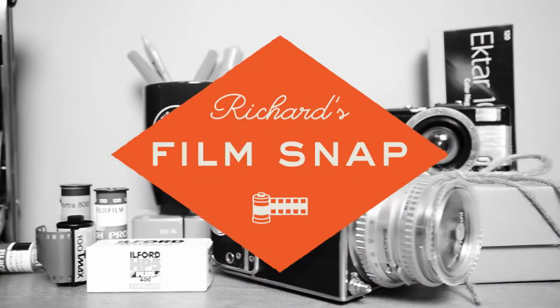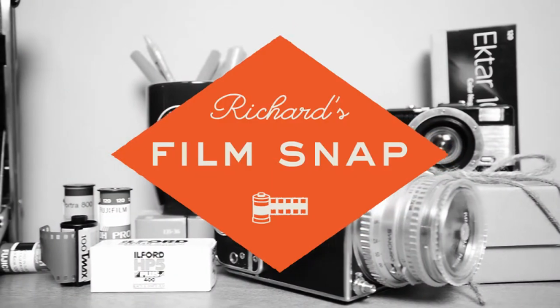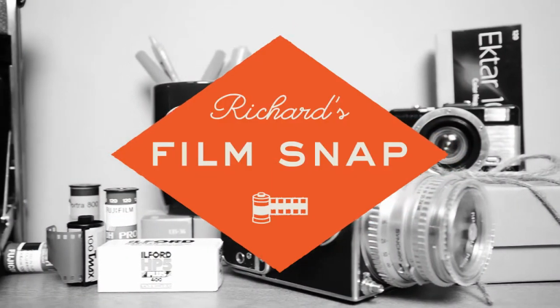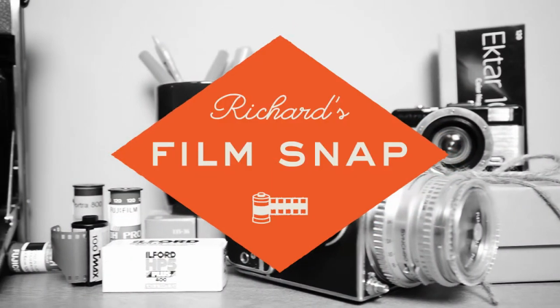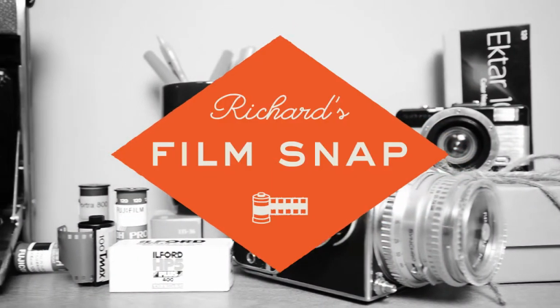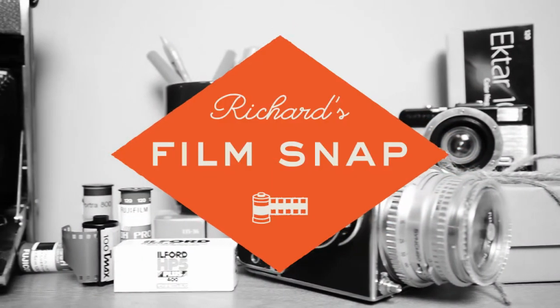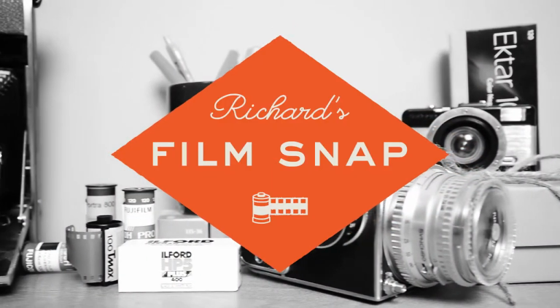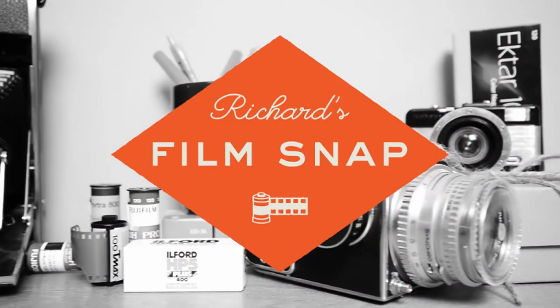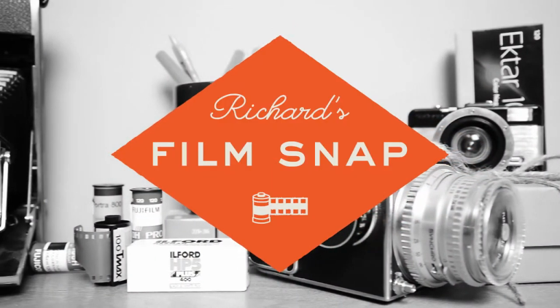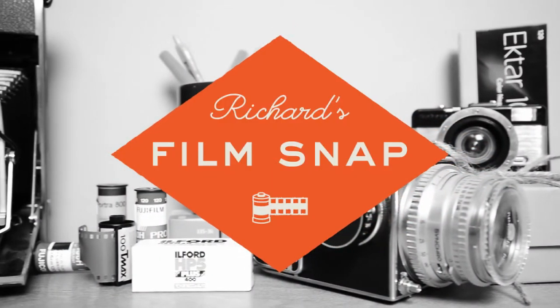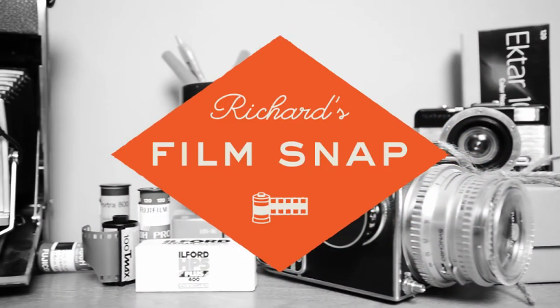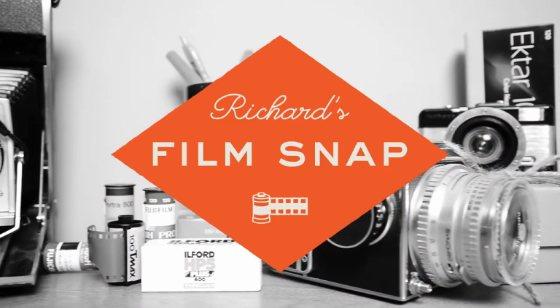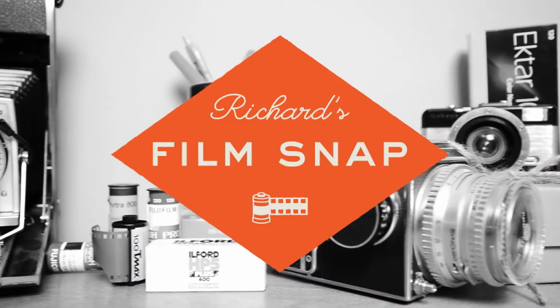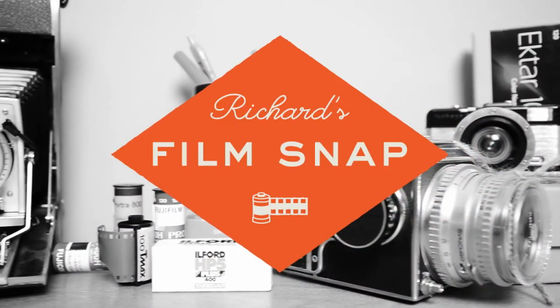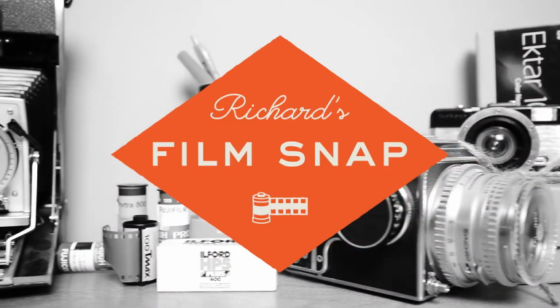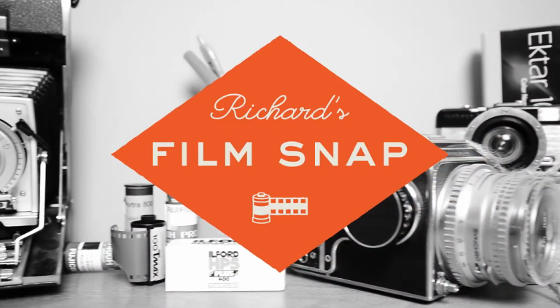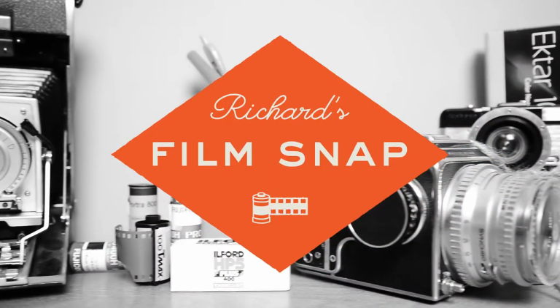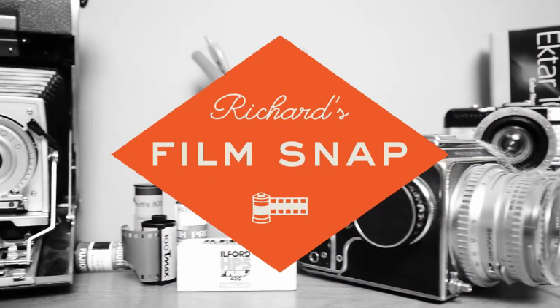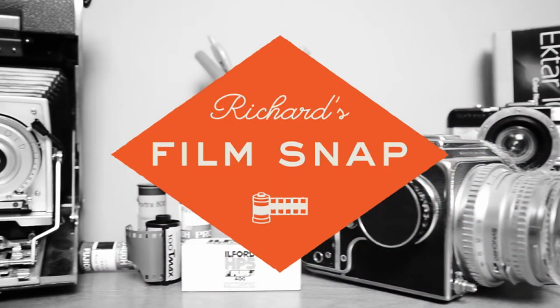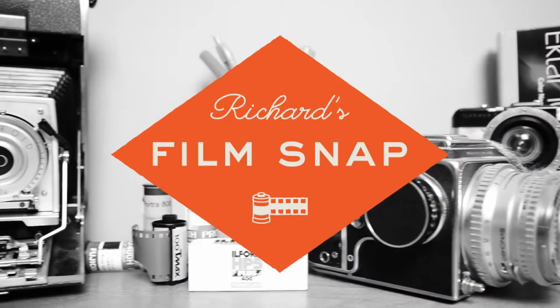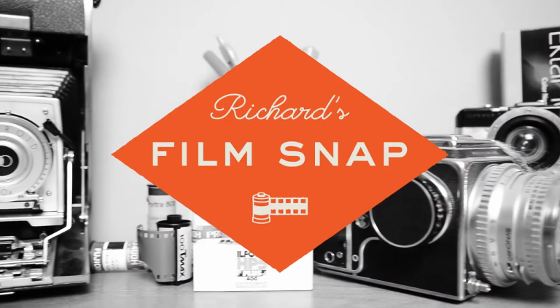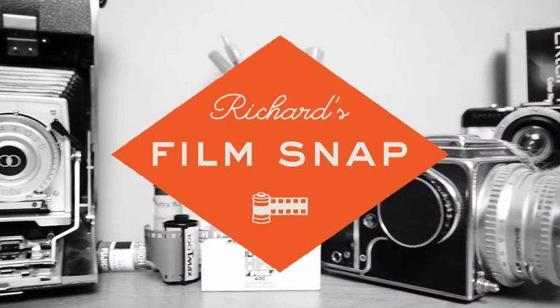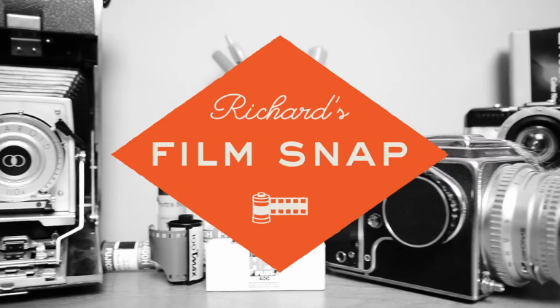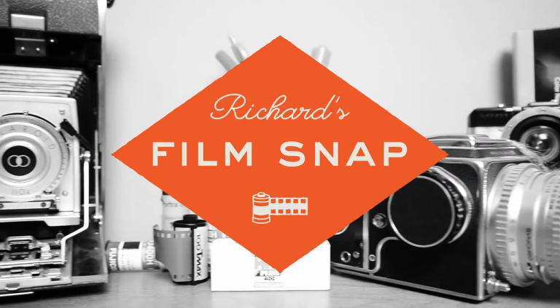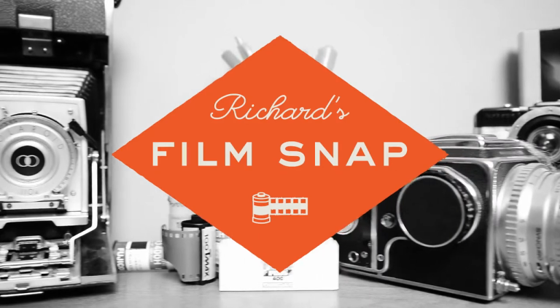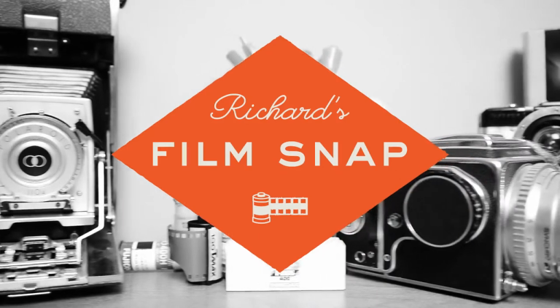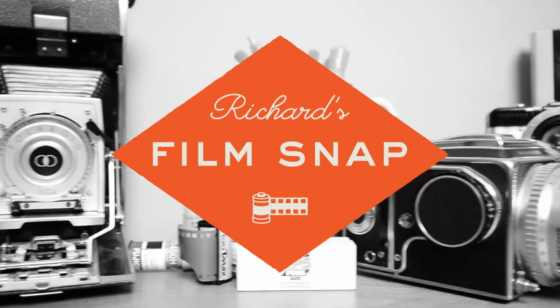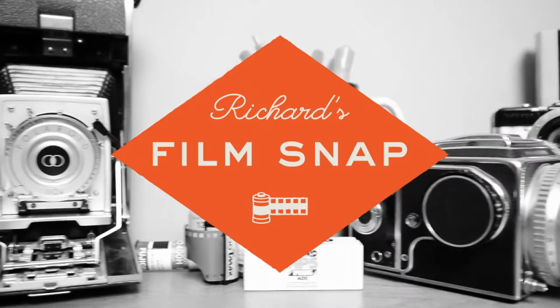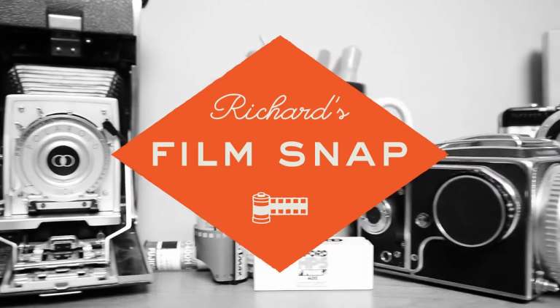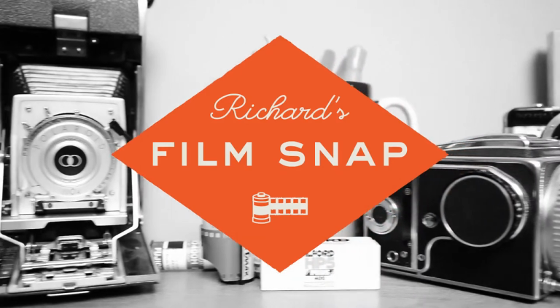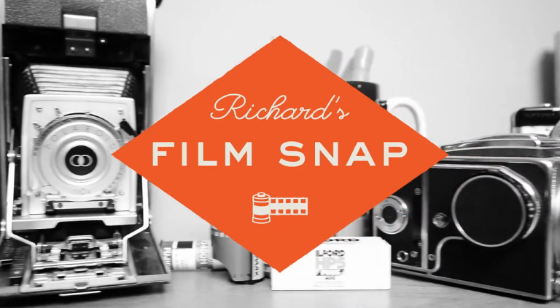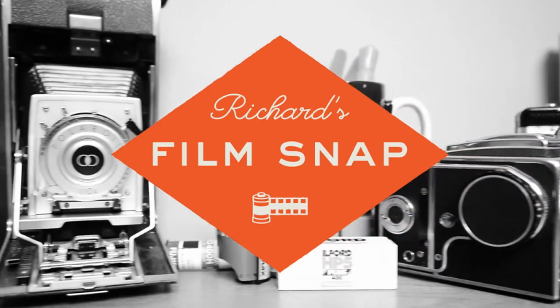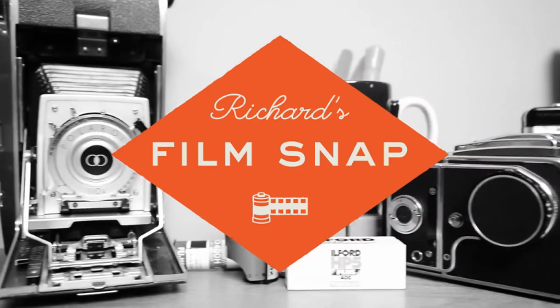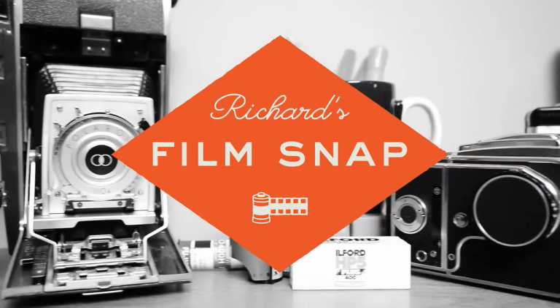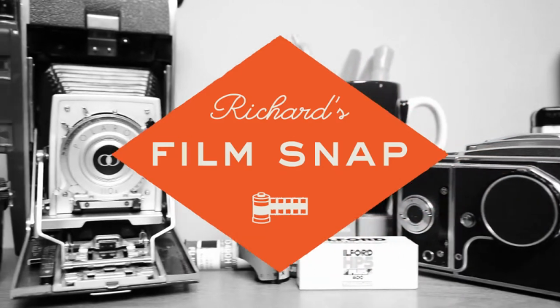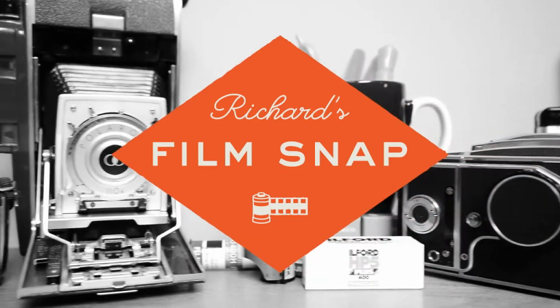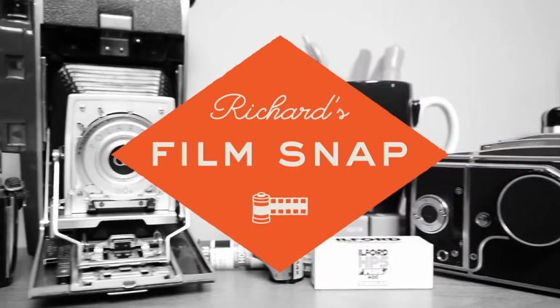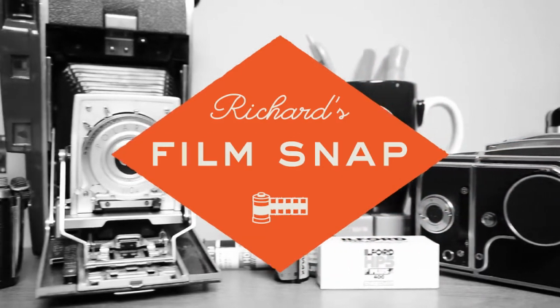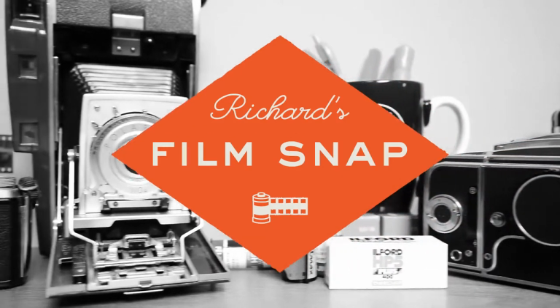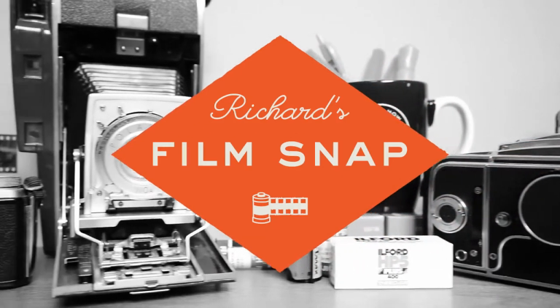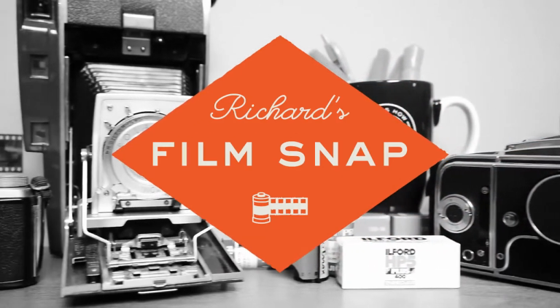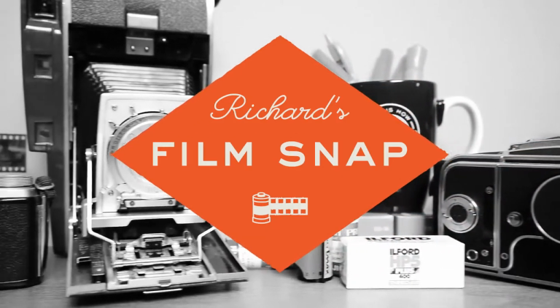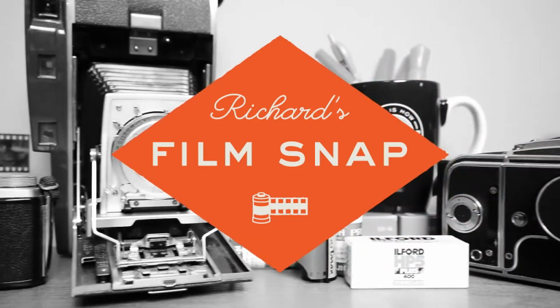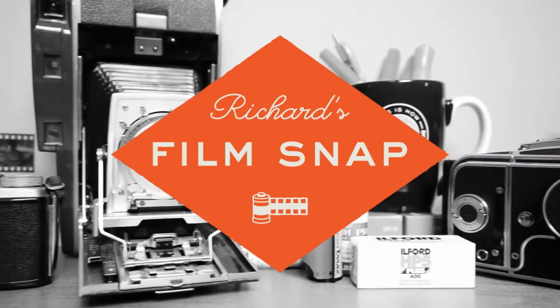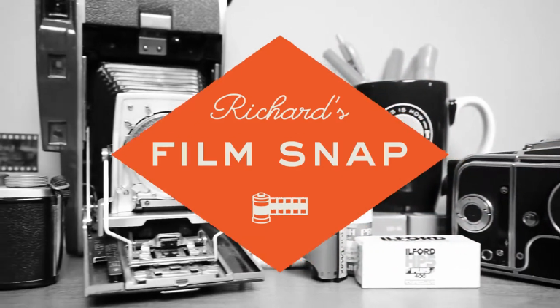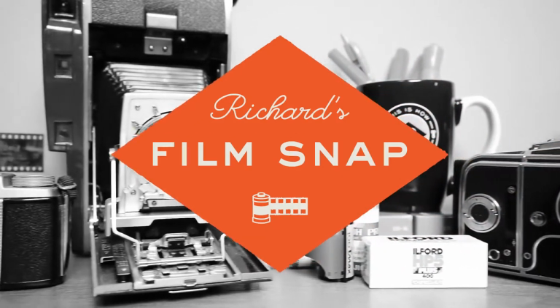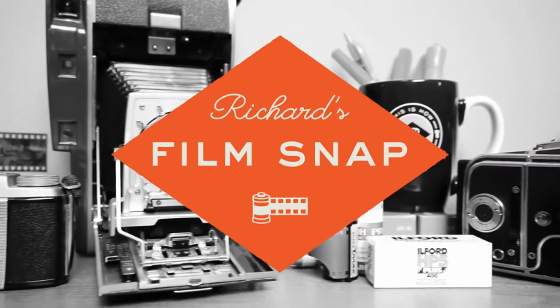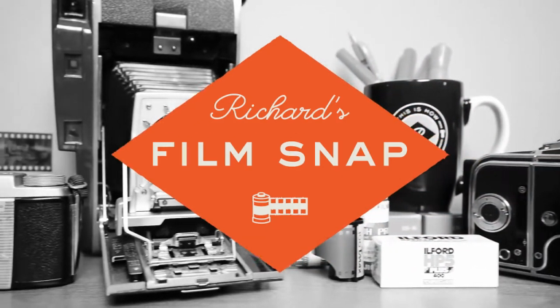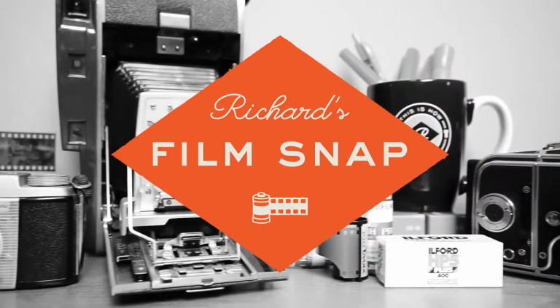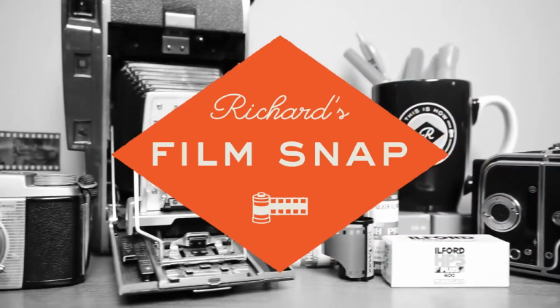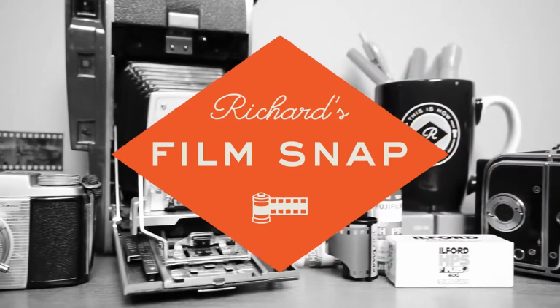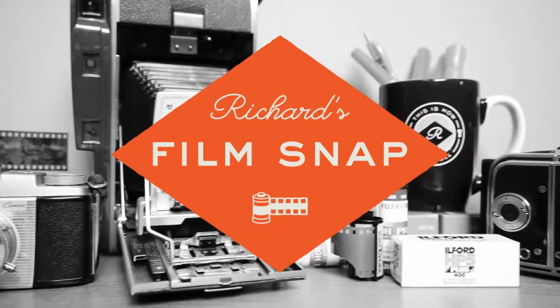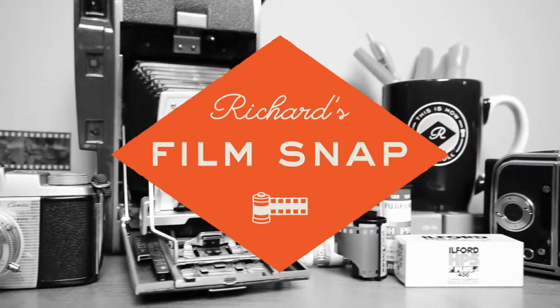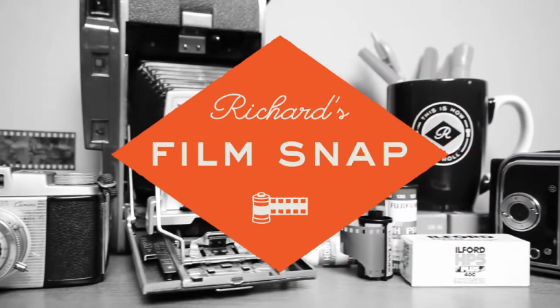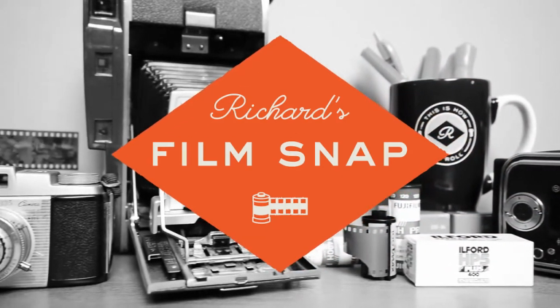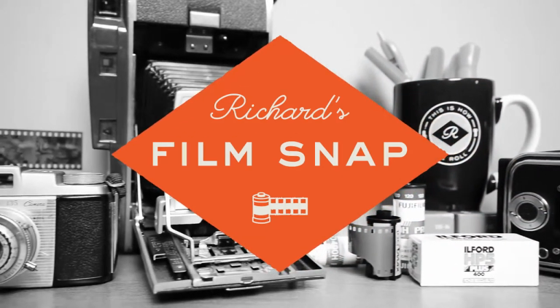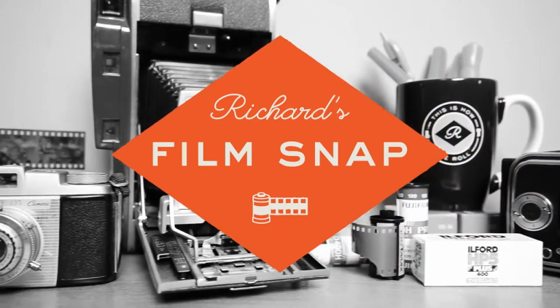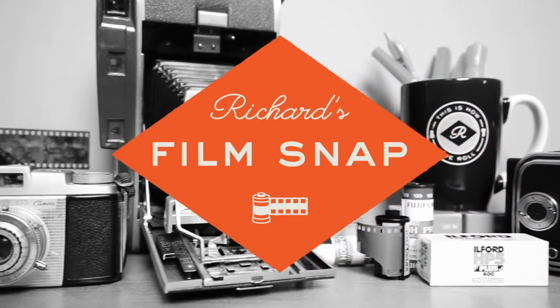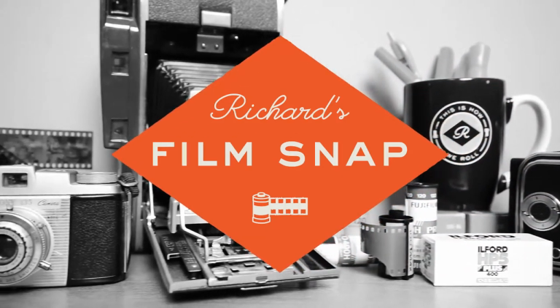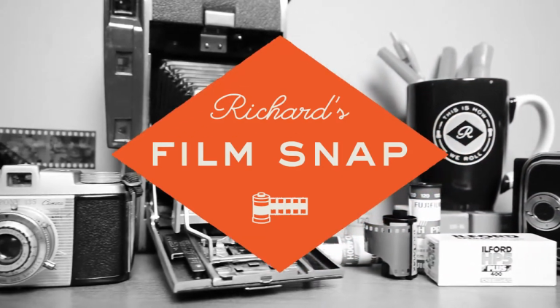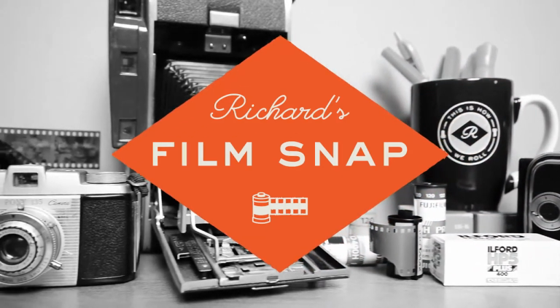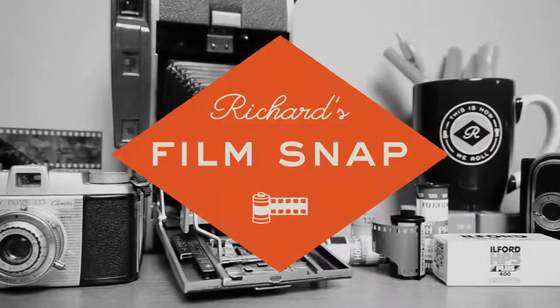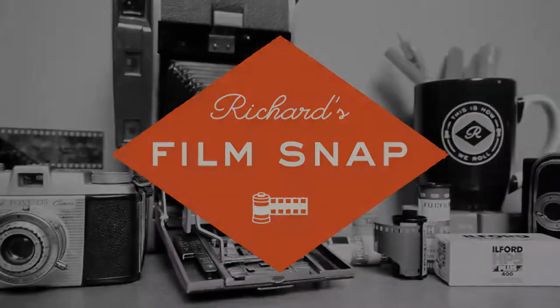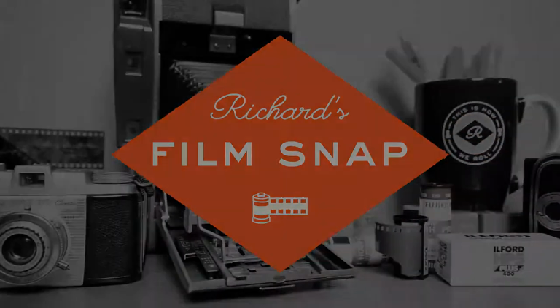And that's what you need to know about dip-and-dunk processing and why it's the safest way to develop your film. Wasn't that a snap?